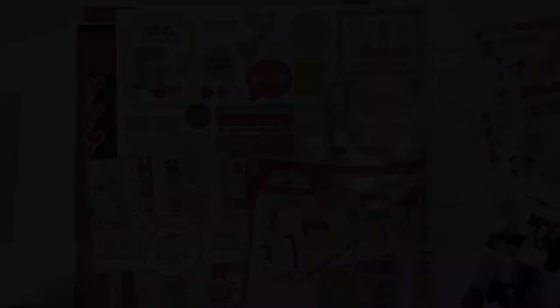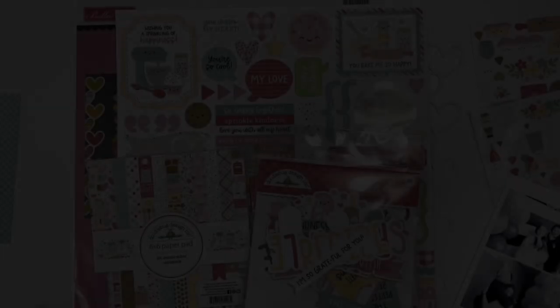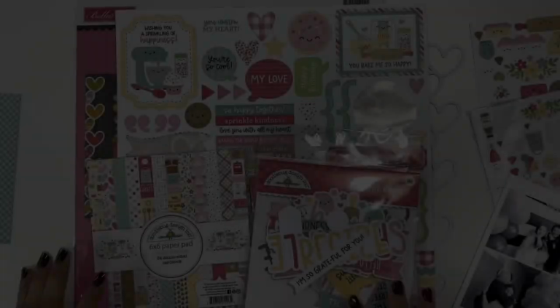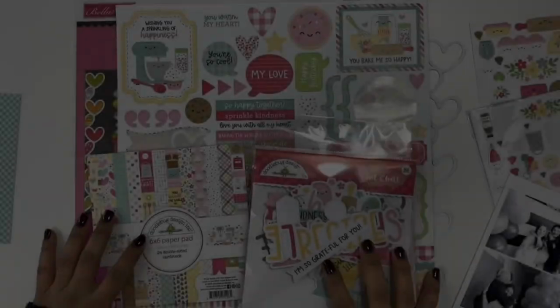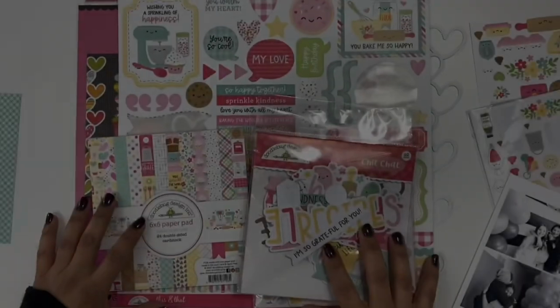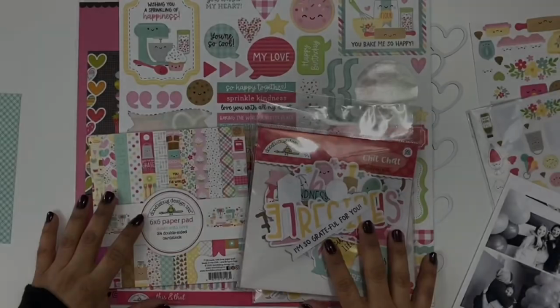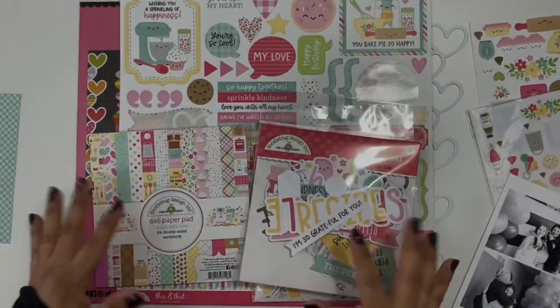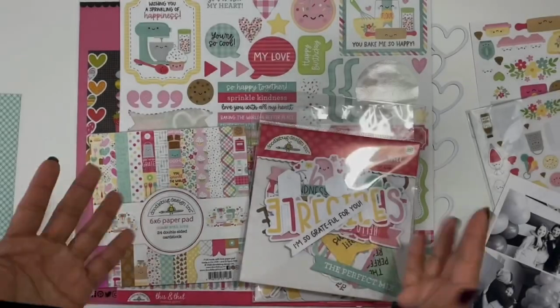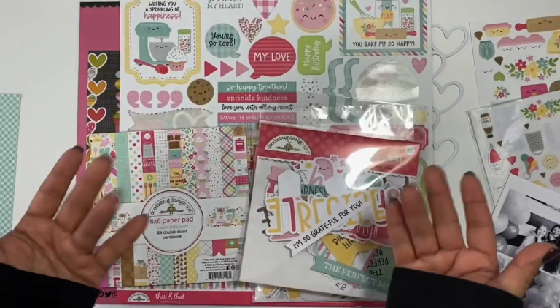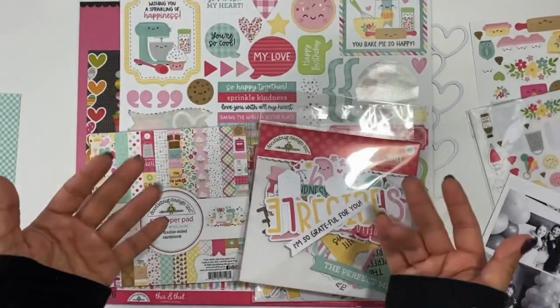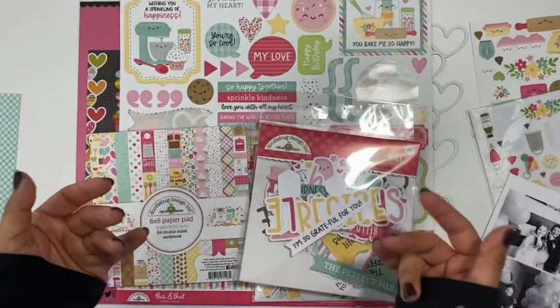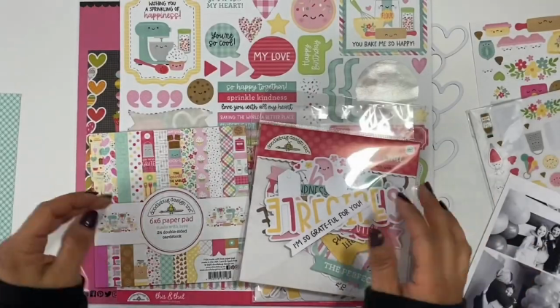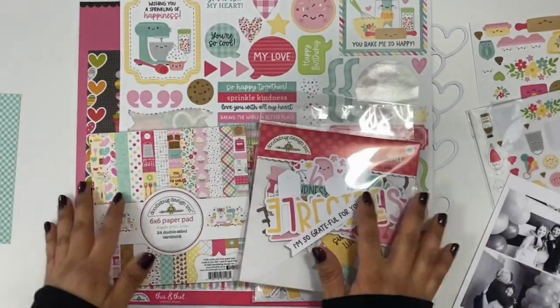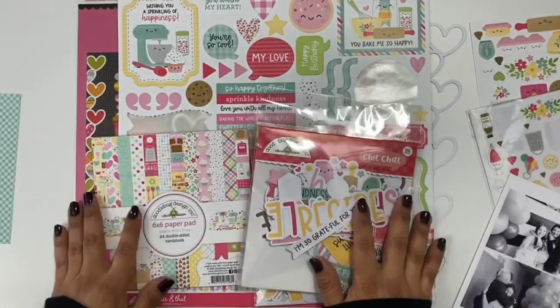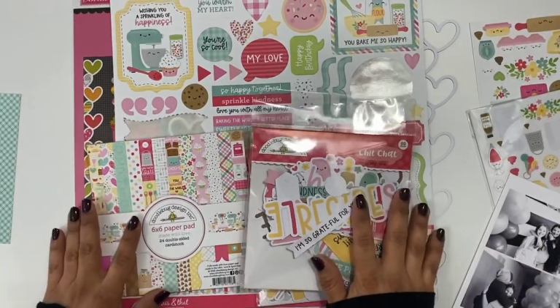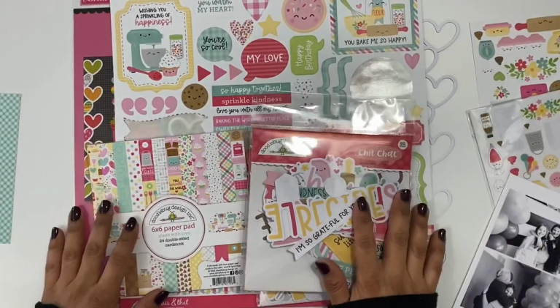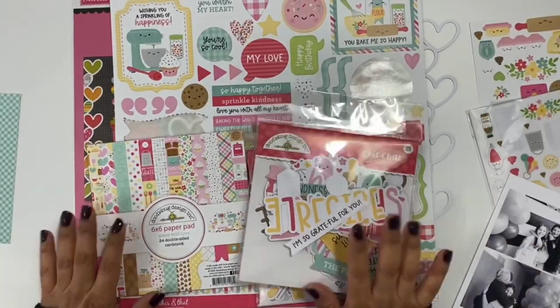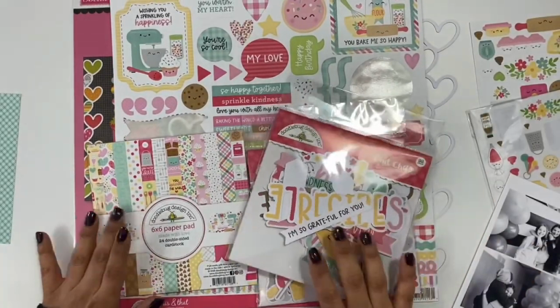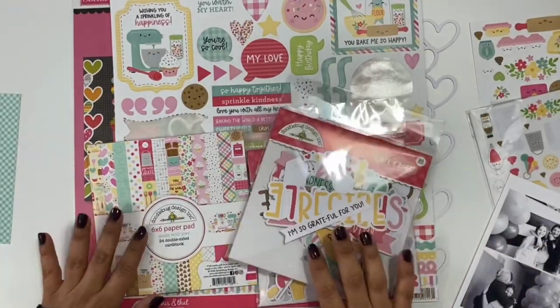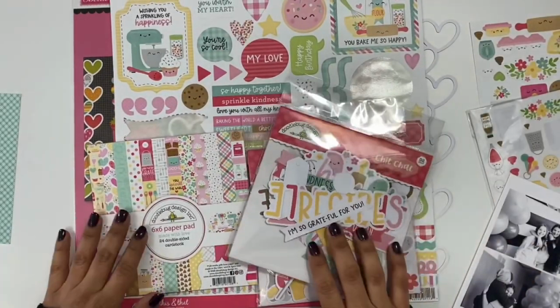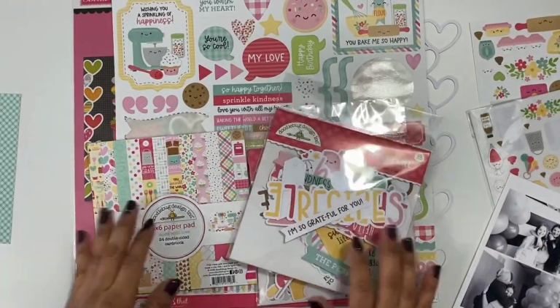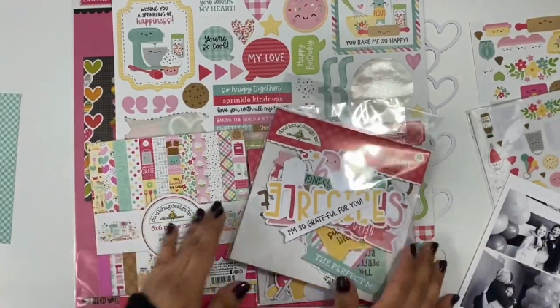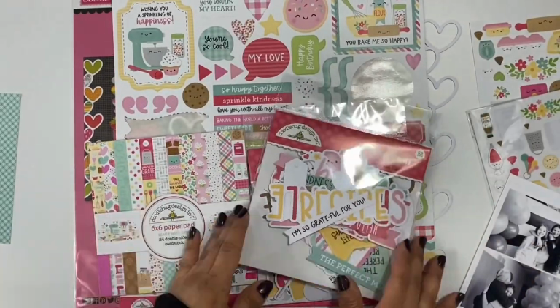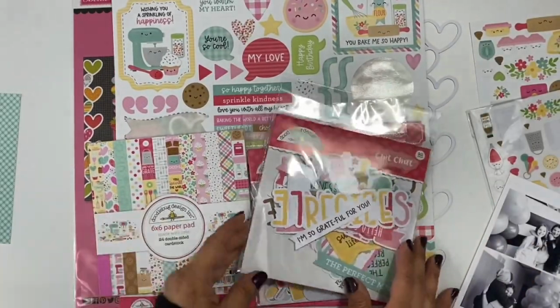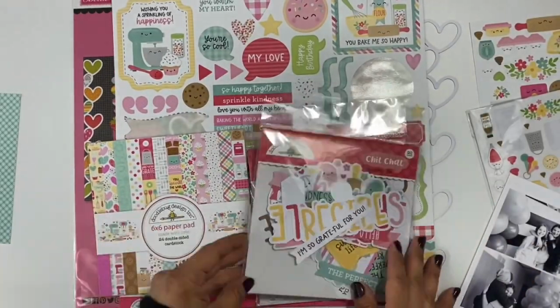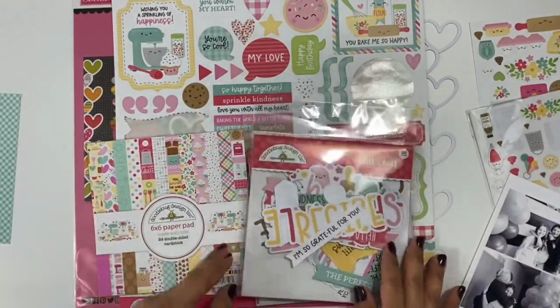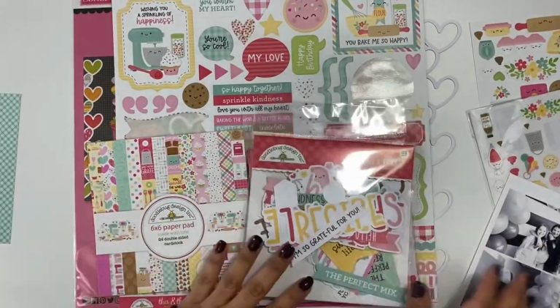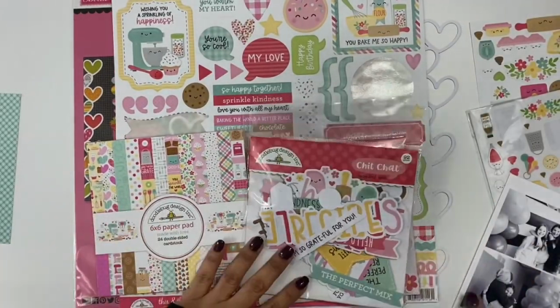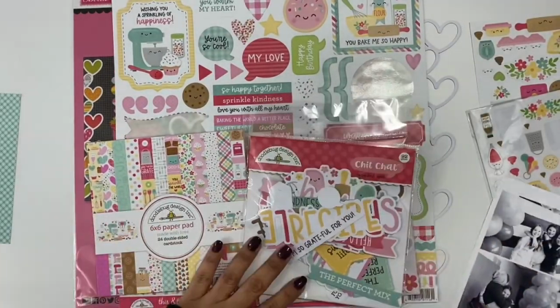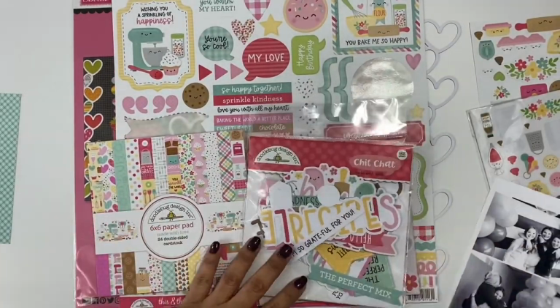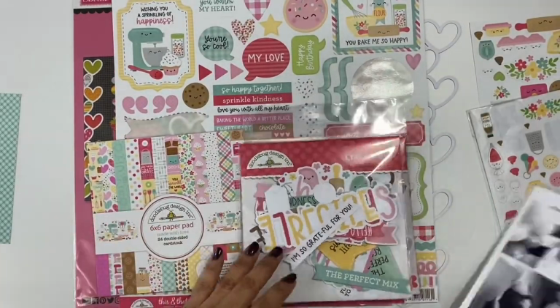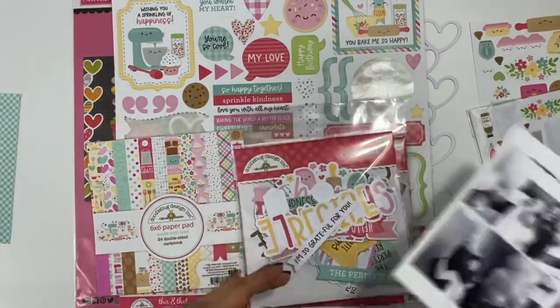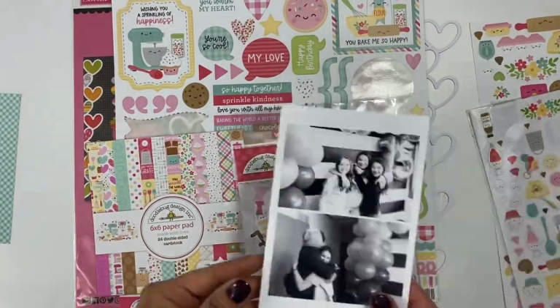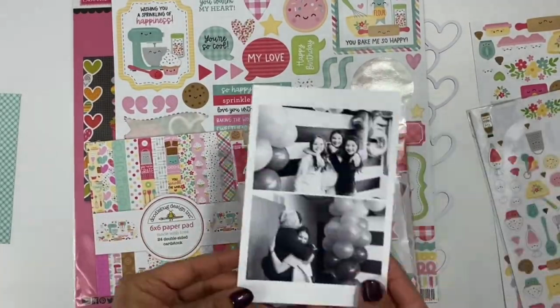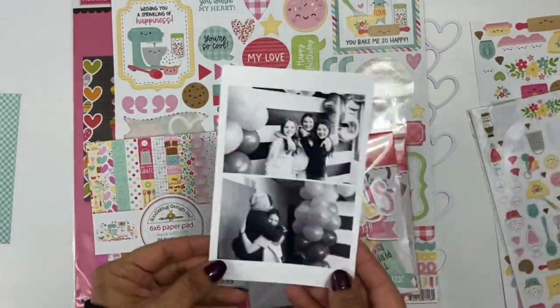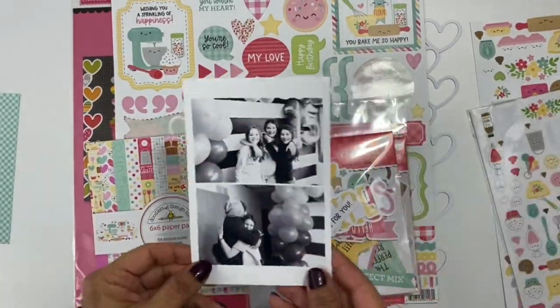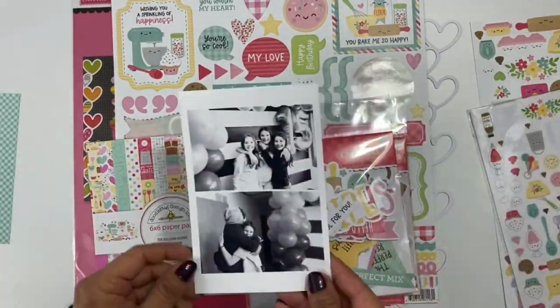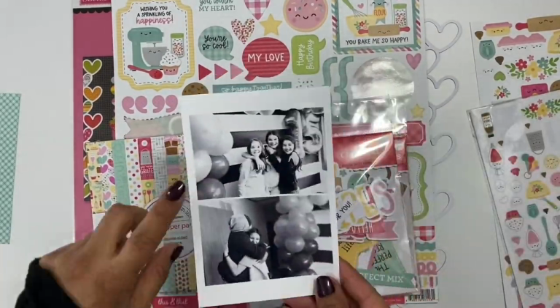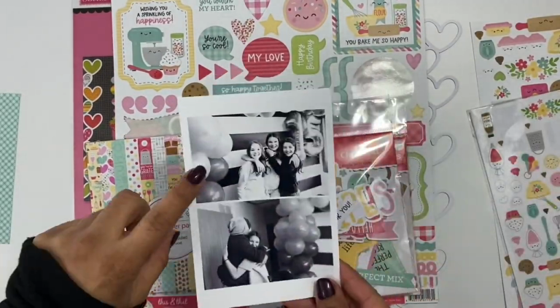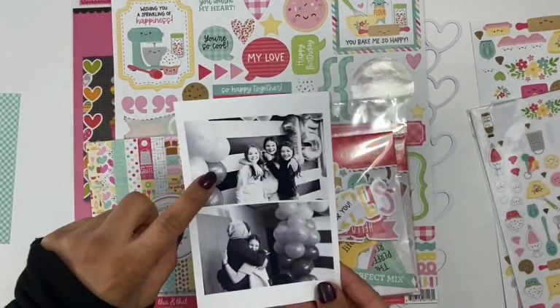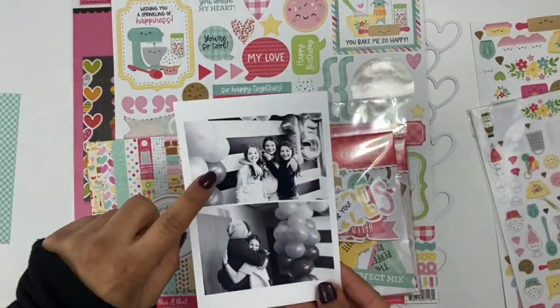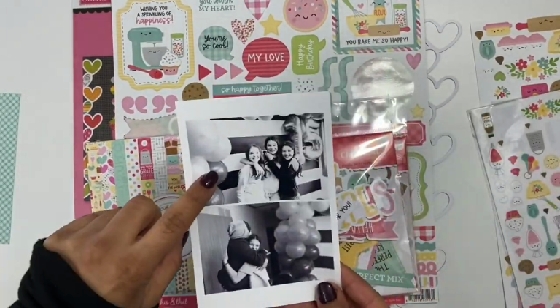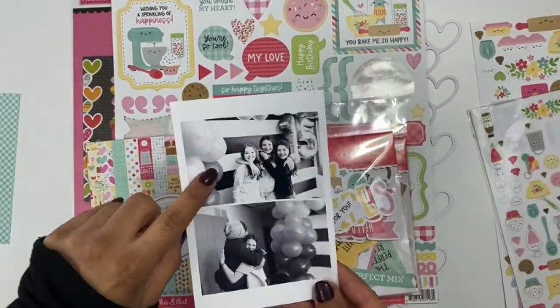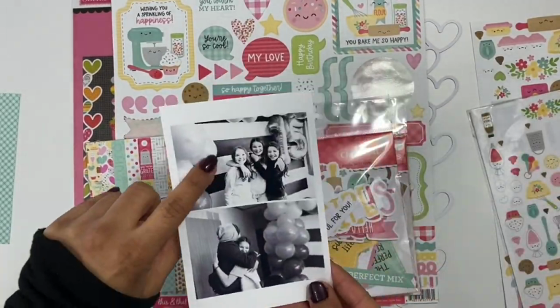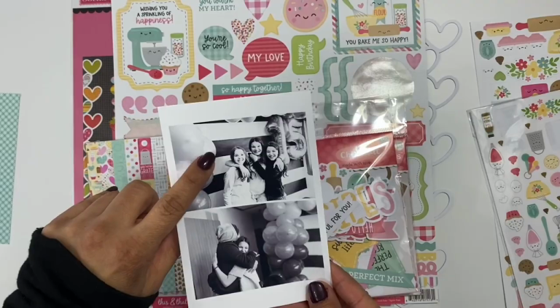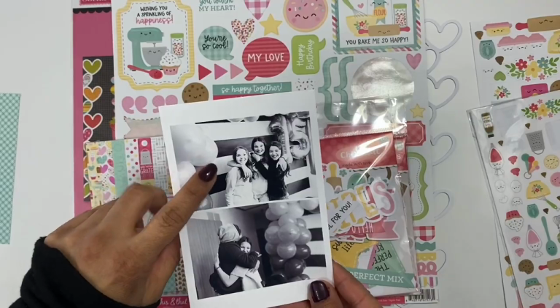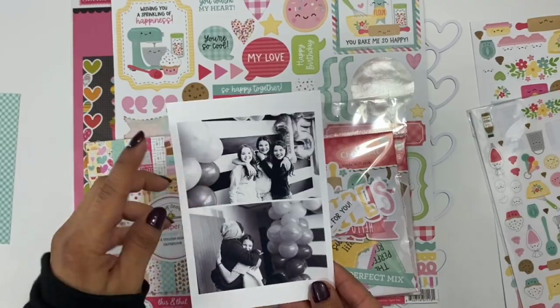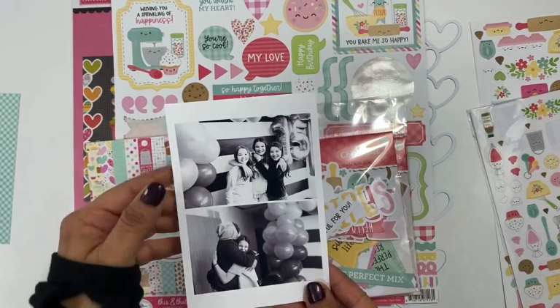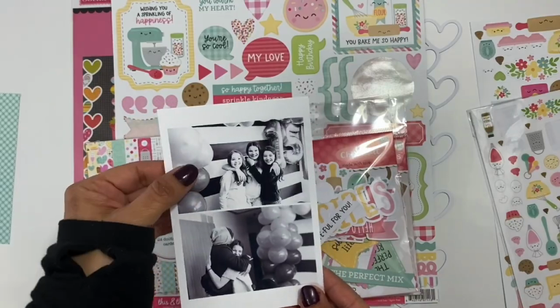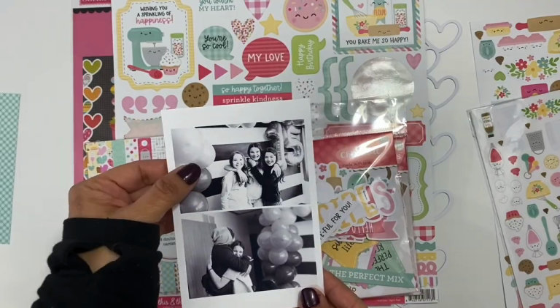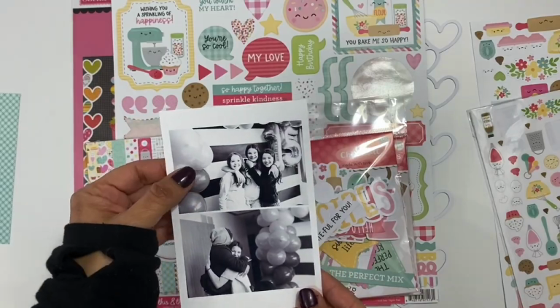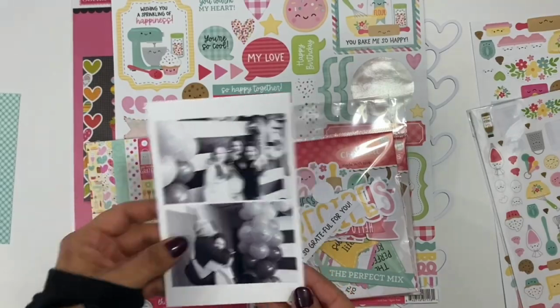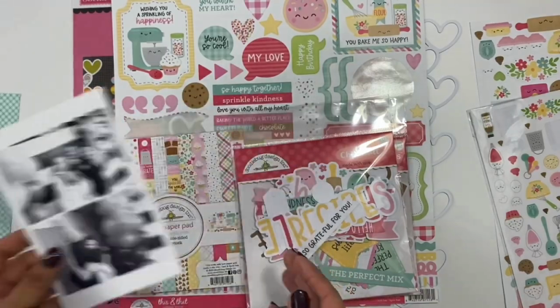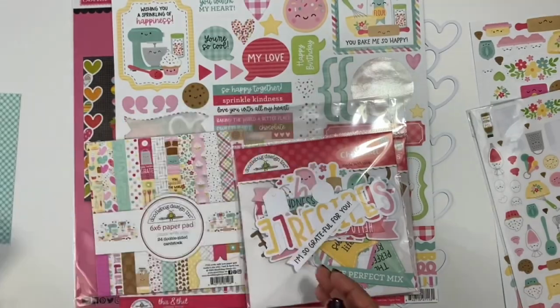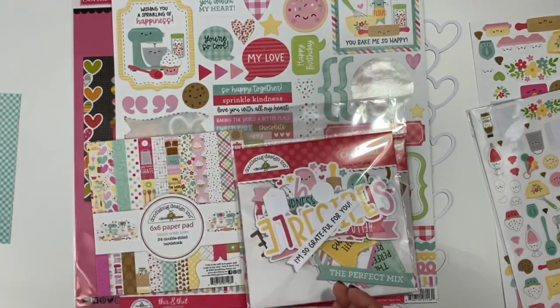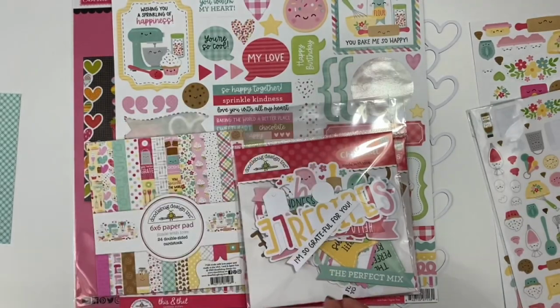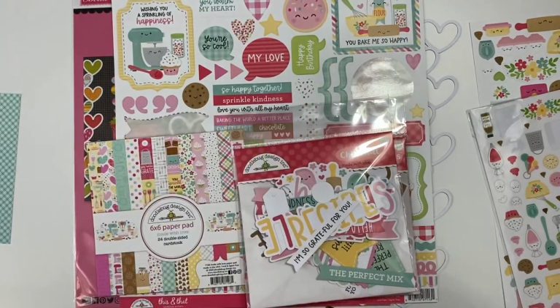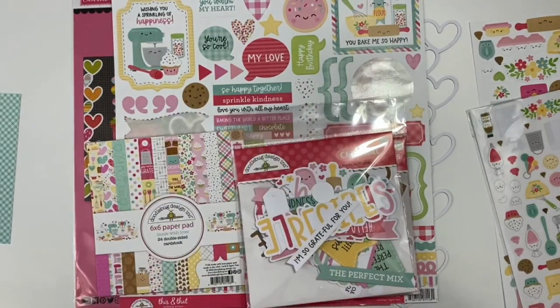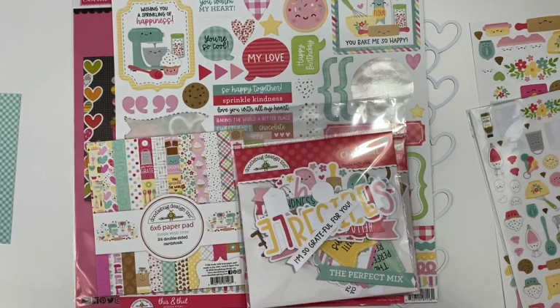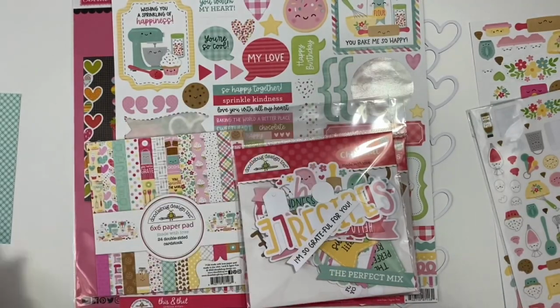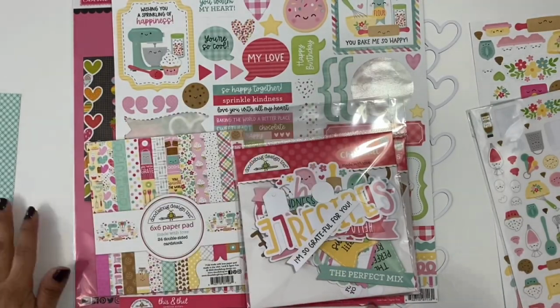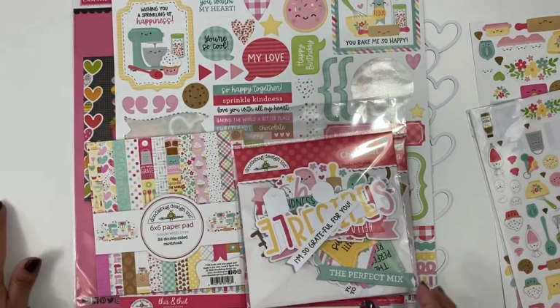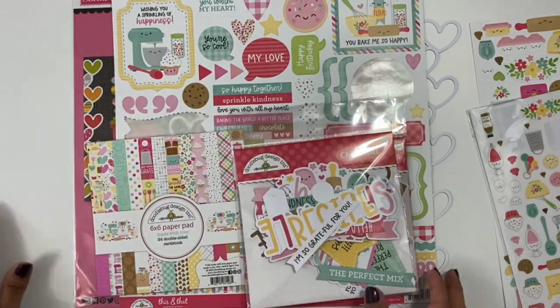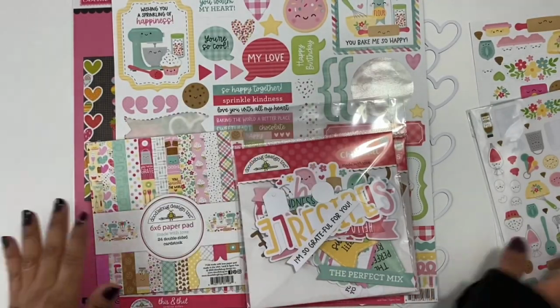Hey friends, it's Erica. Welcome back to my channel. Today I'm excited to share a video with you for the Doodlebug Design design team.